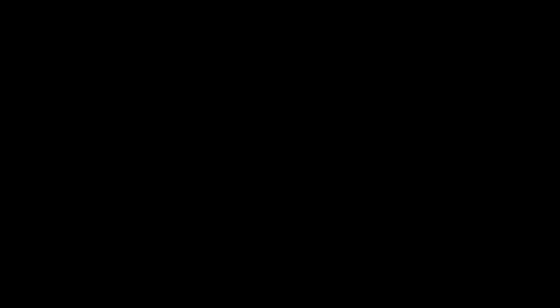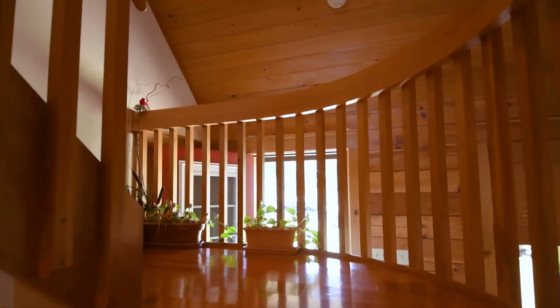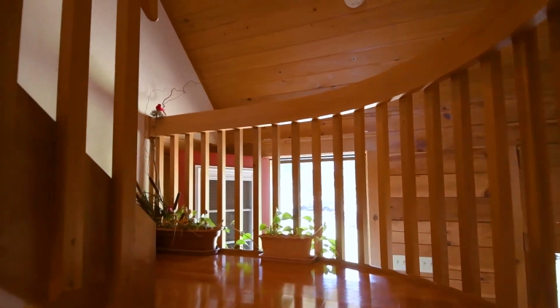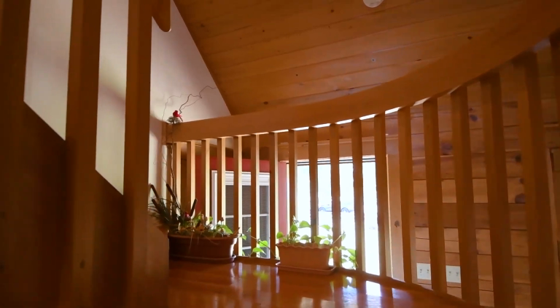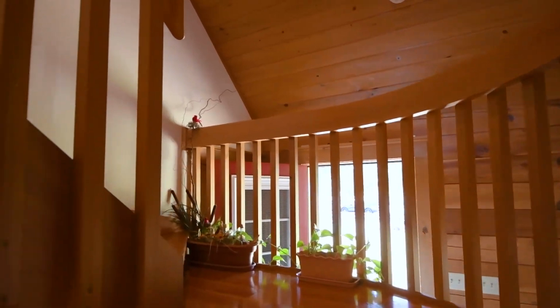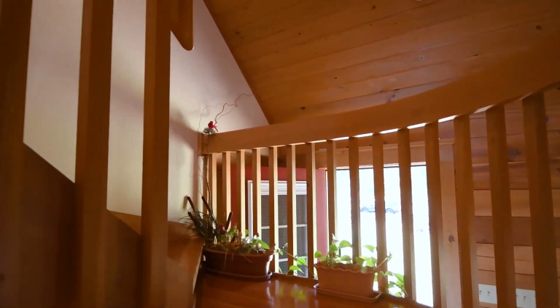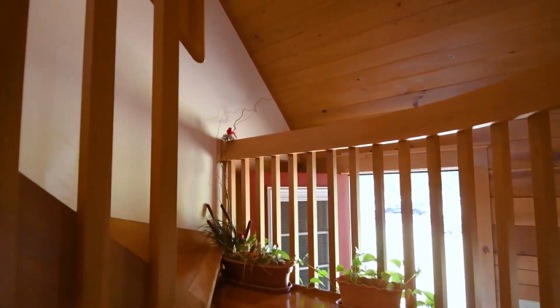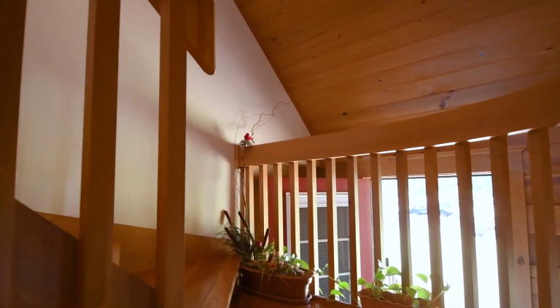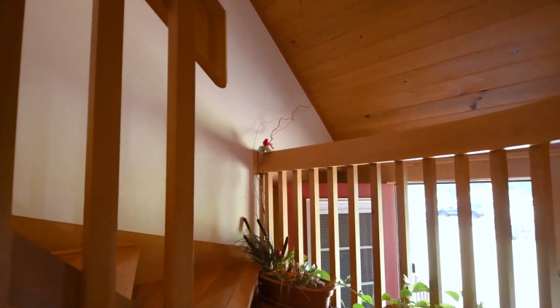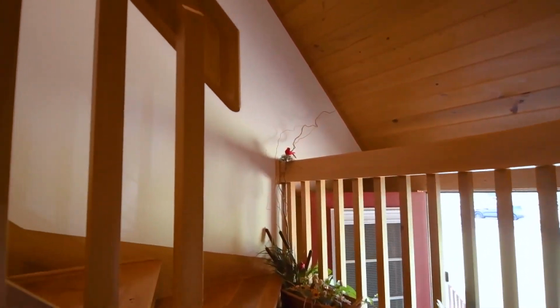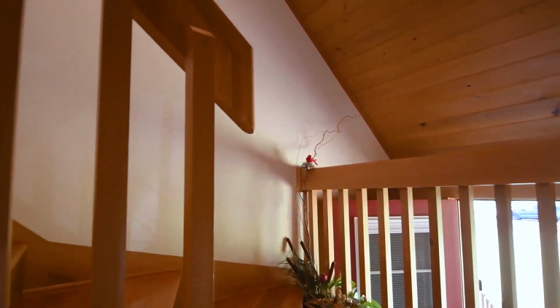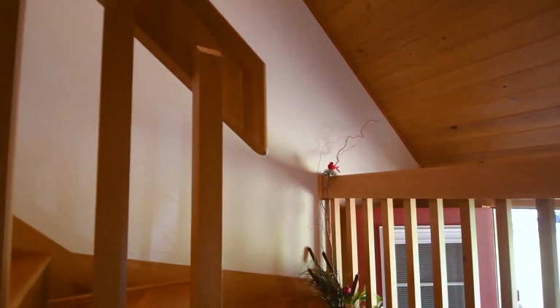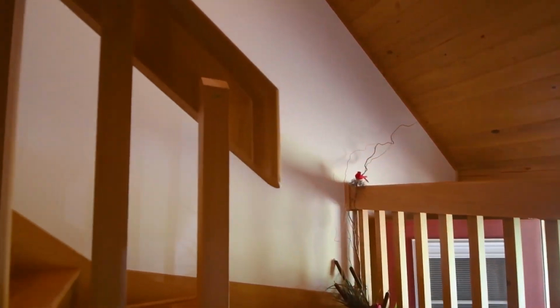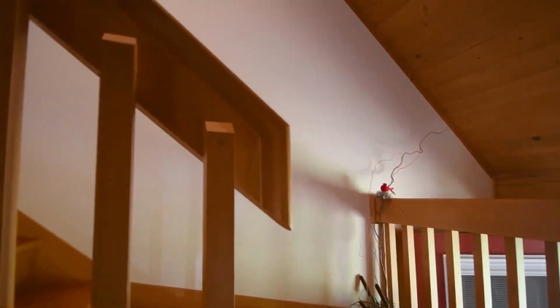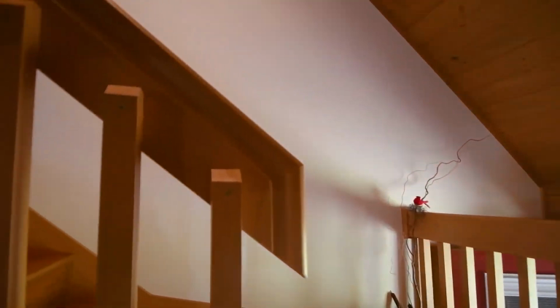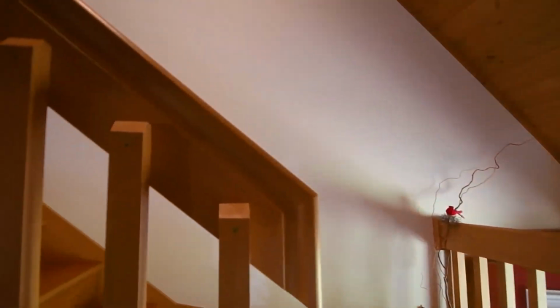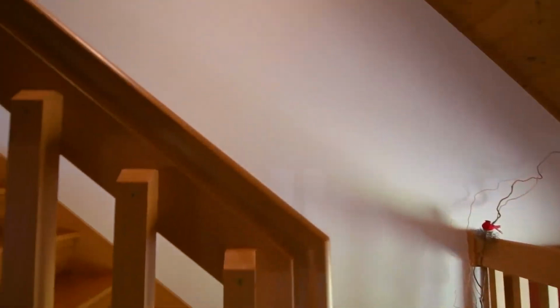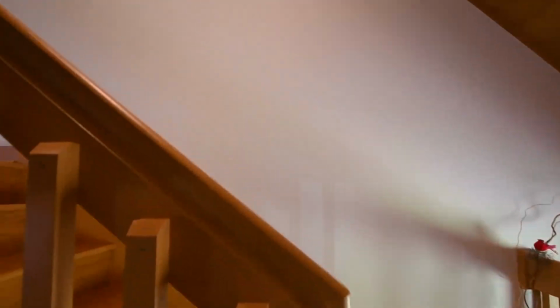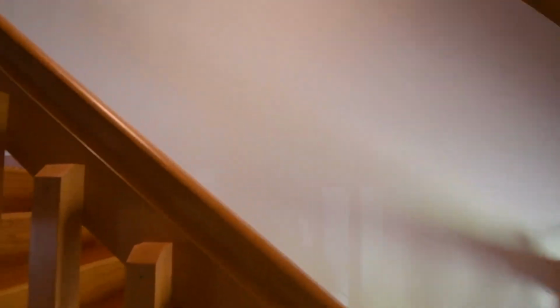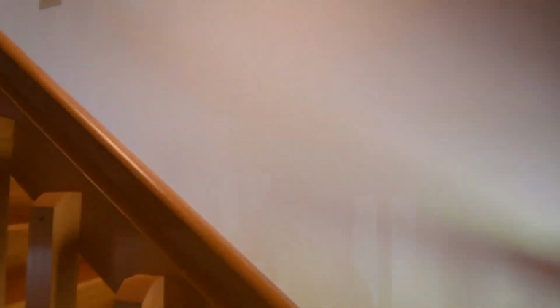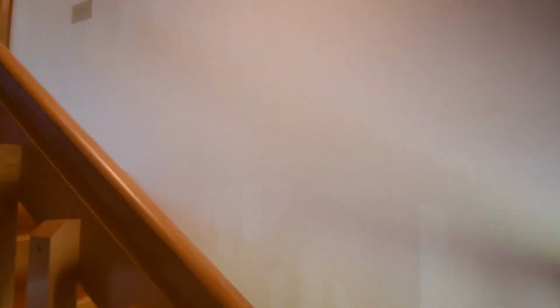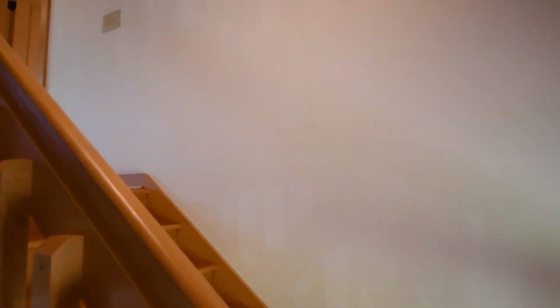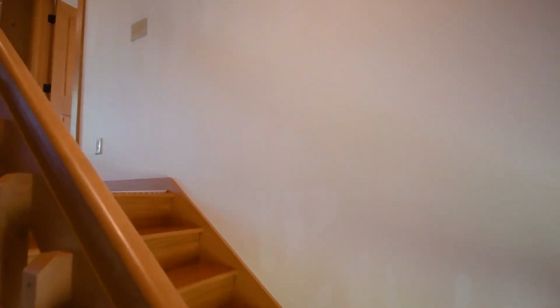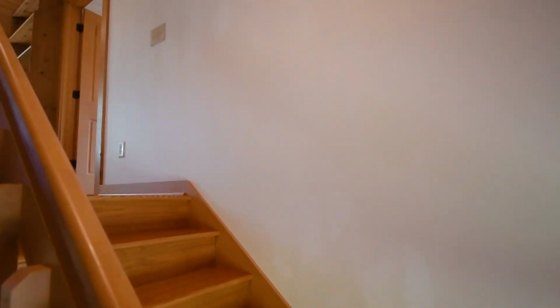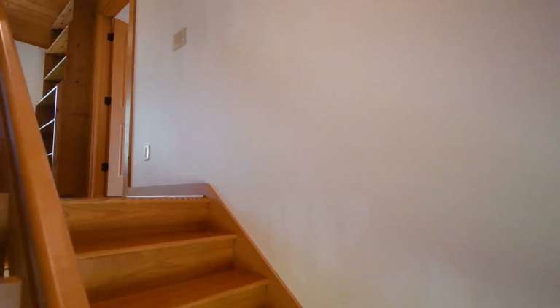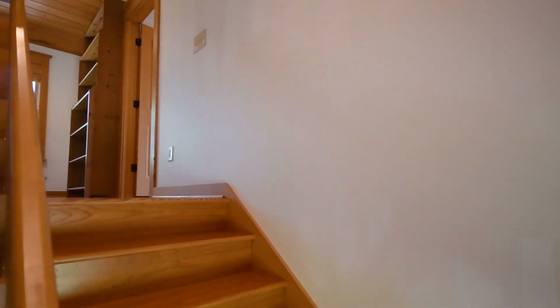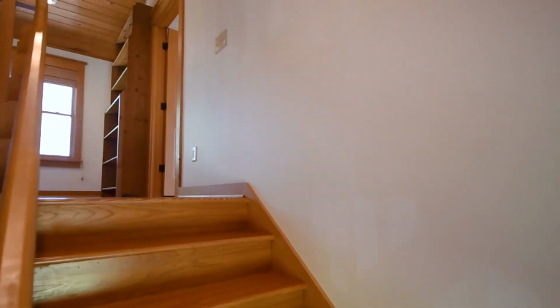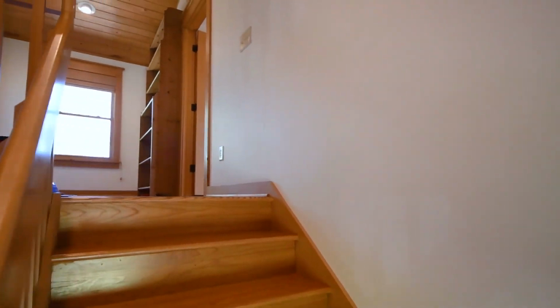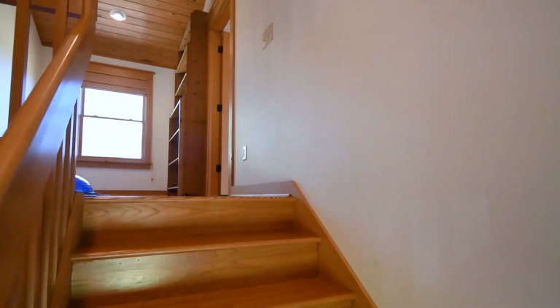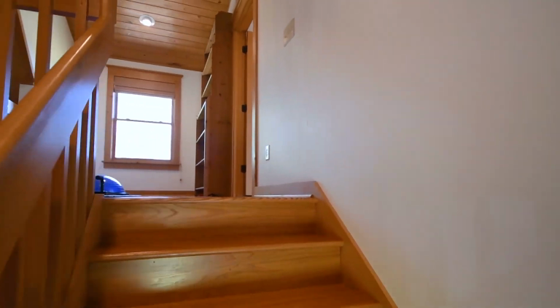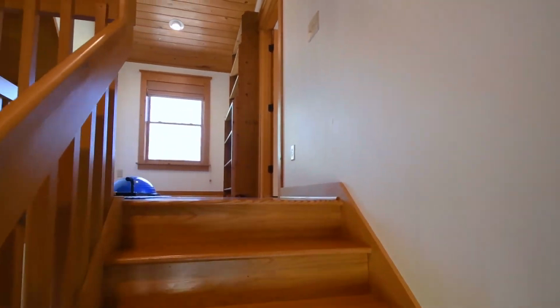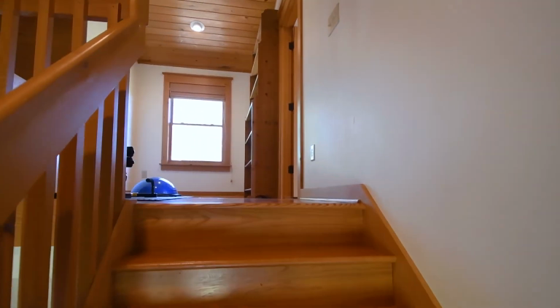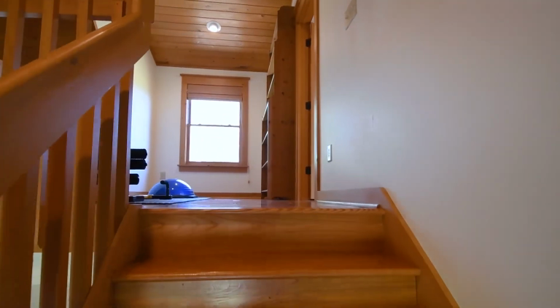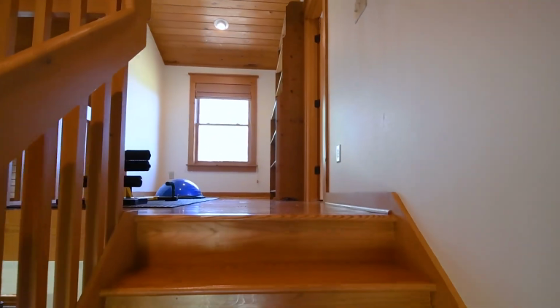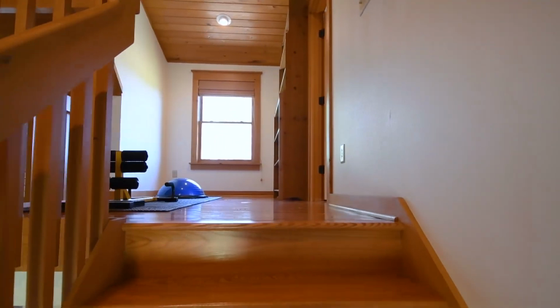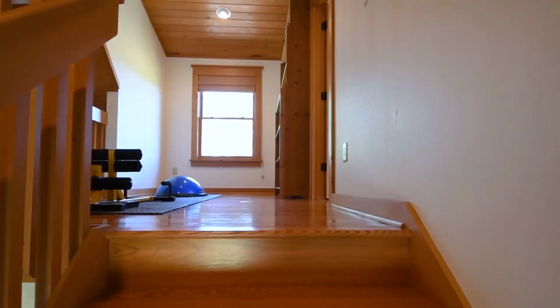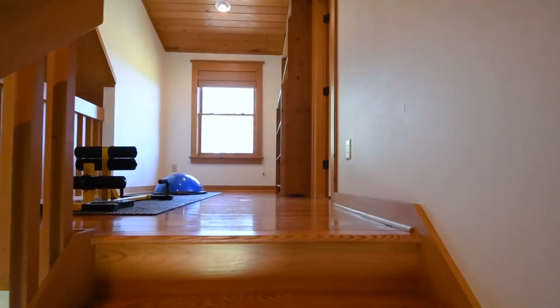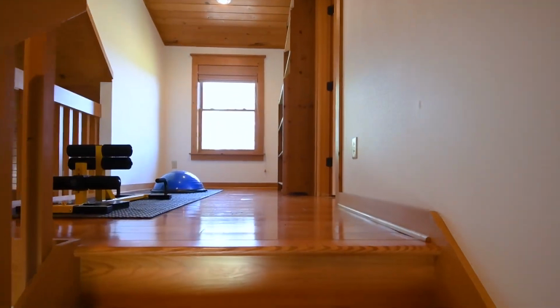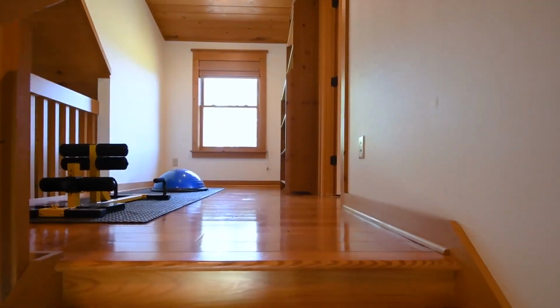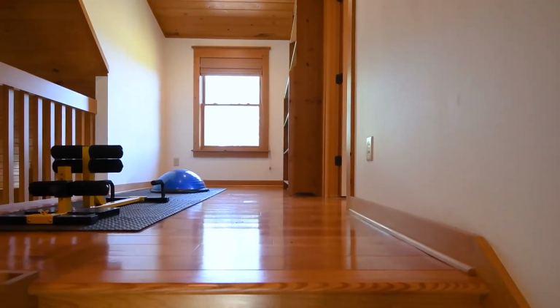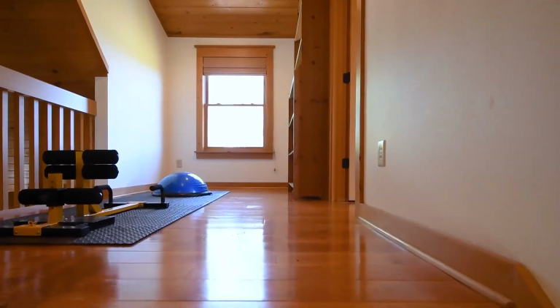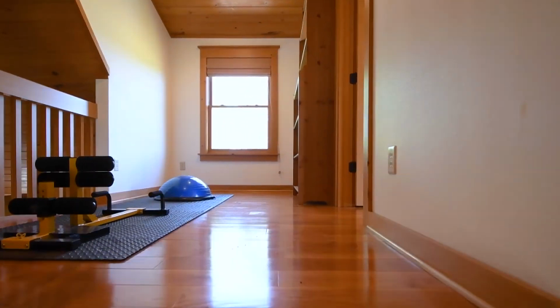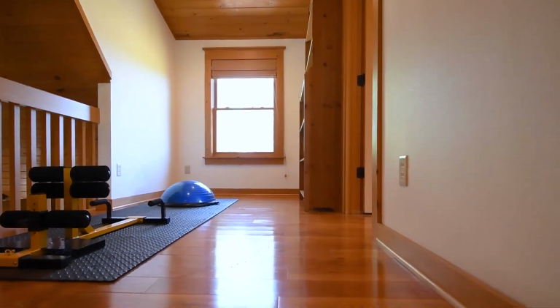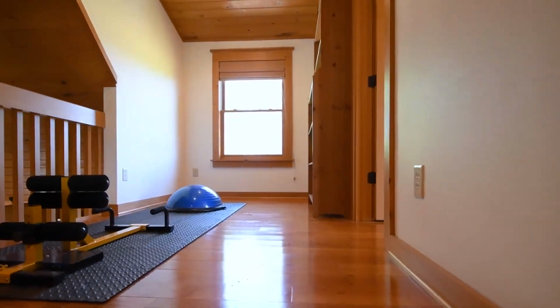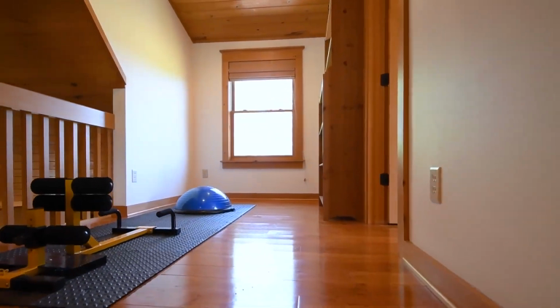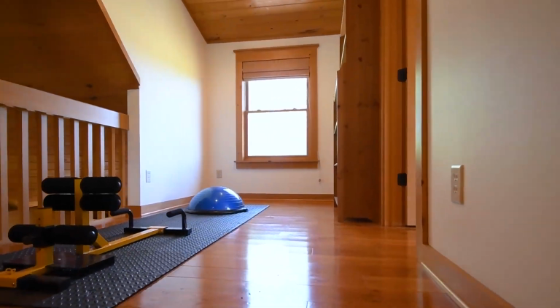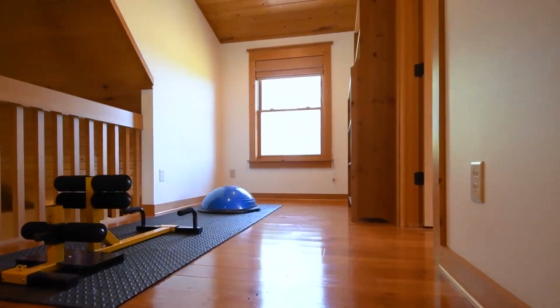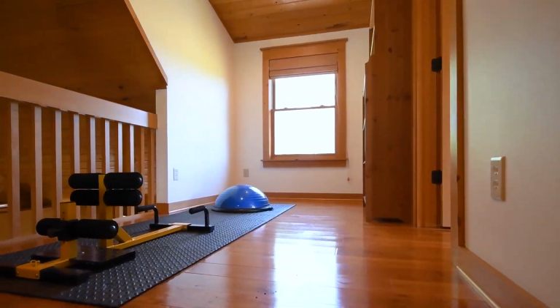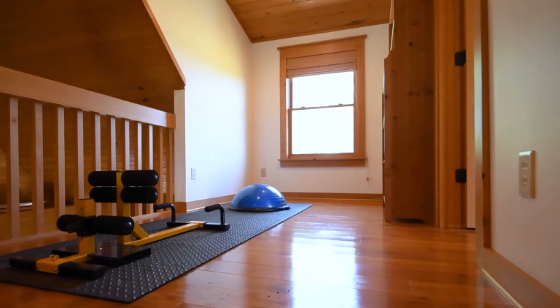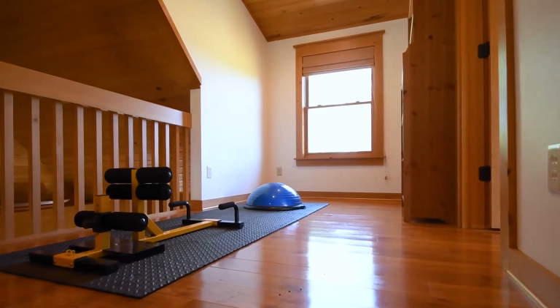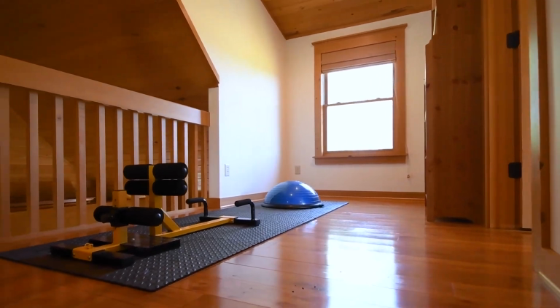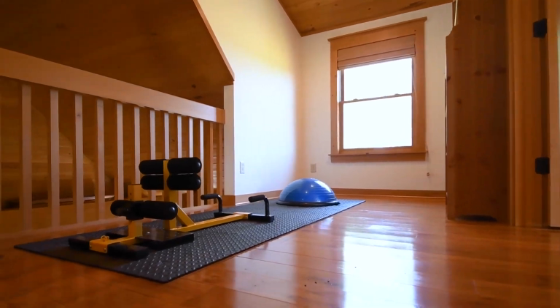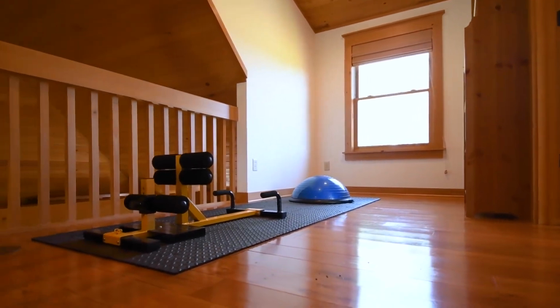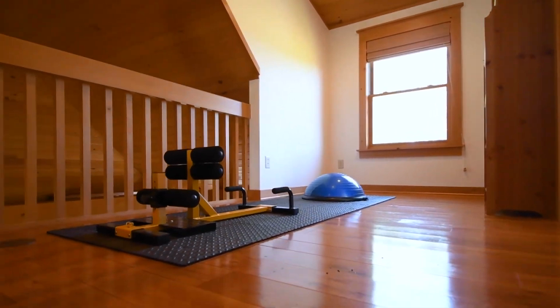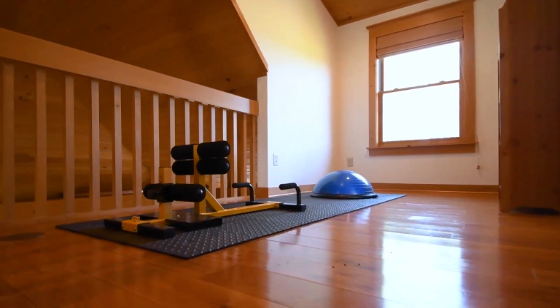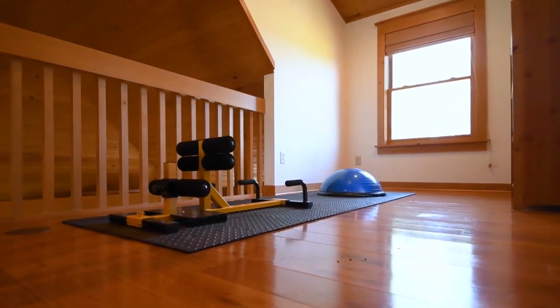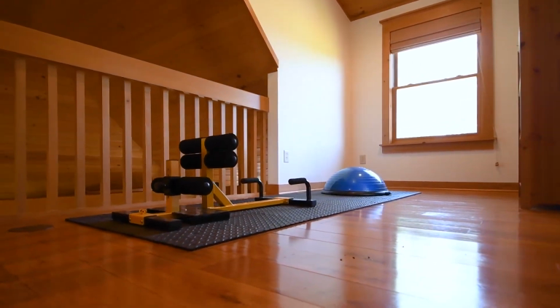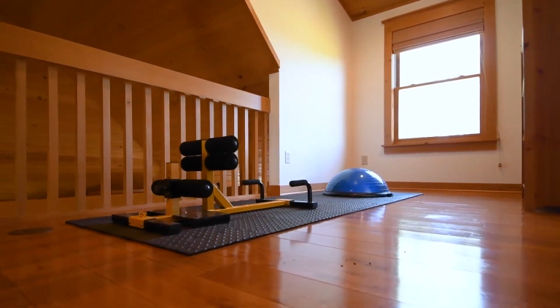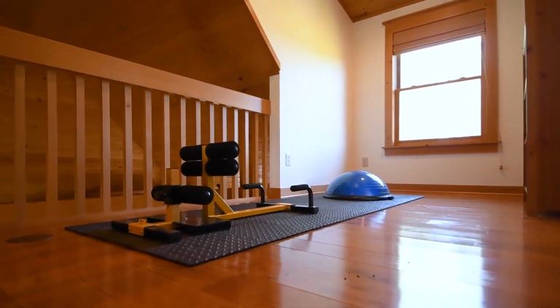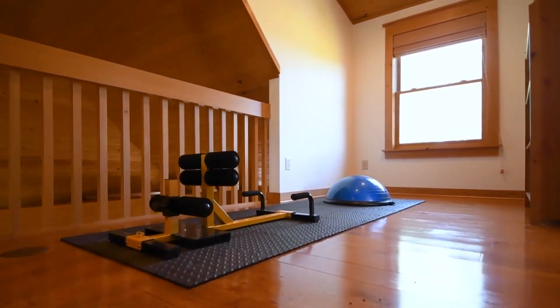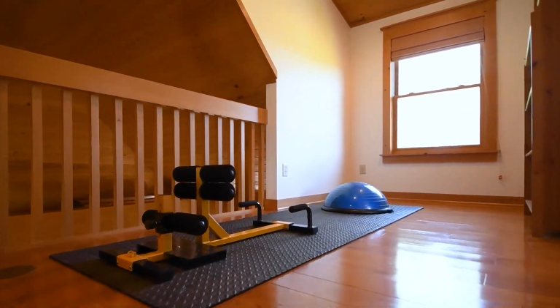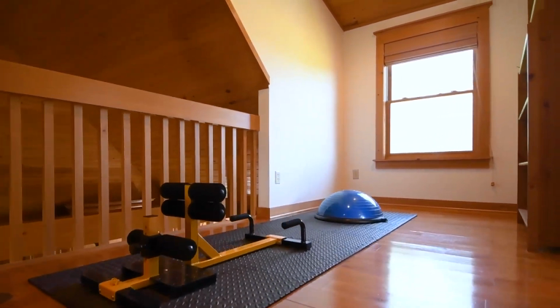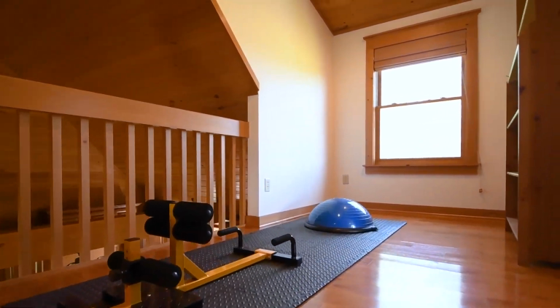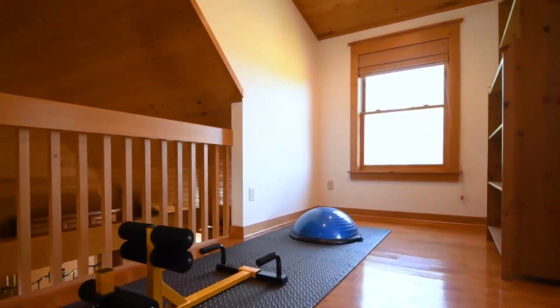Walk up the stairs closer to those beautiful vaulted ceilings and you'll have a great loft right off your master suite.